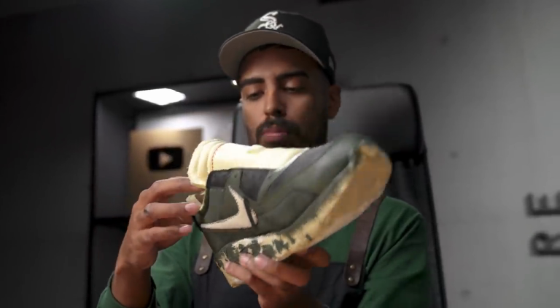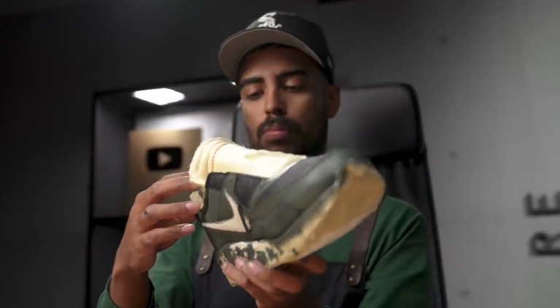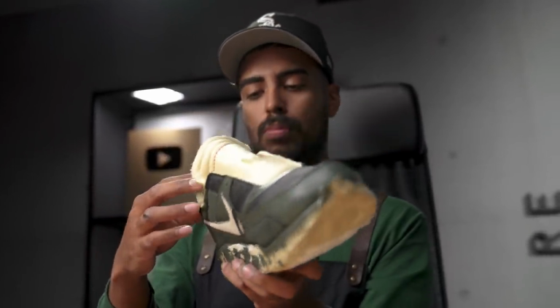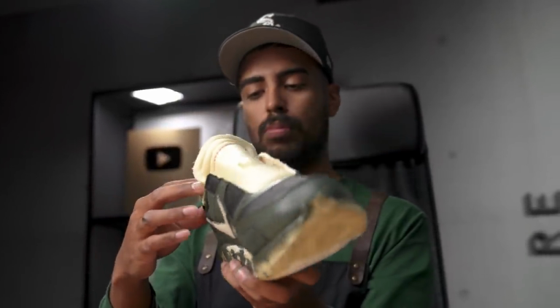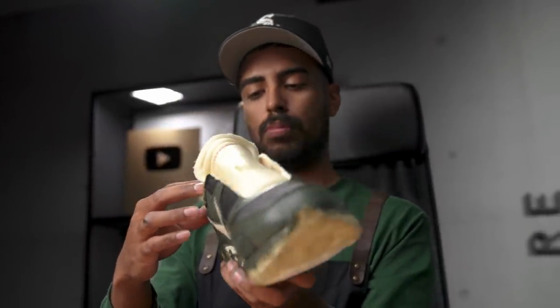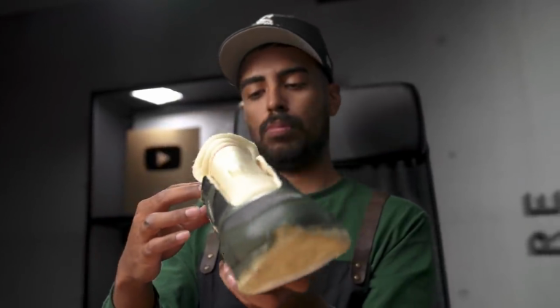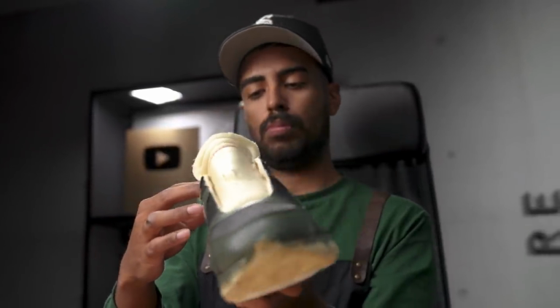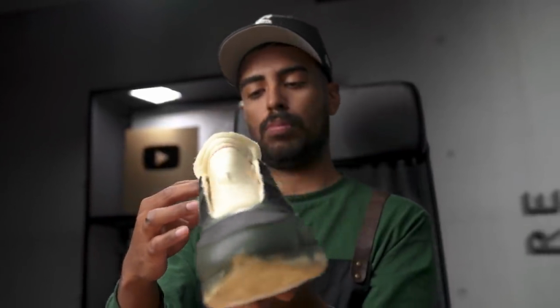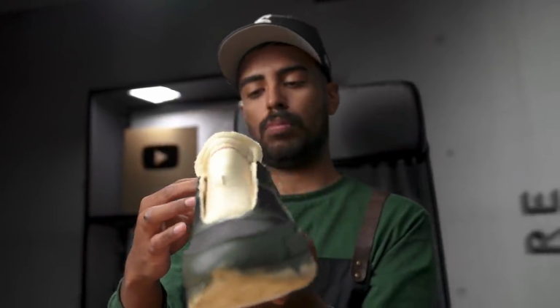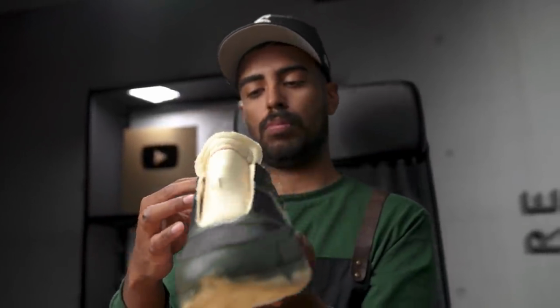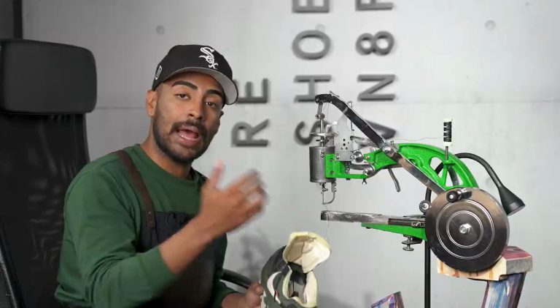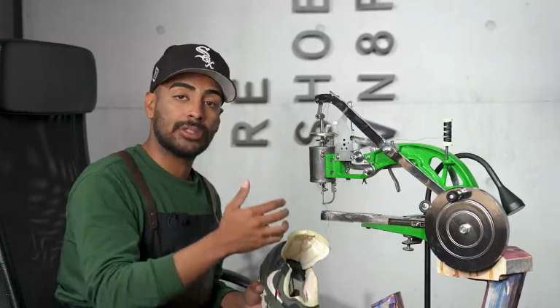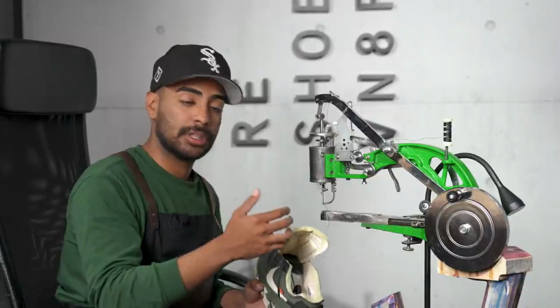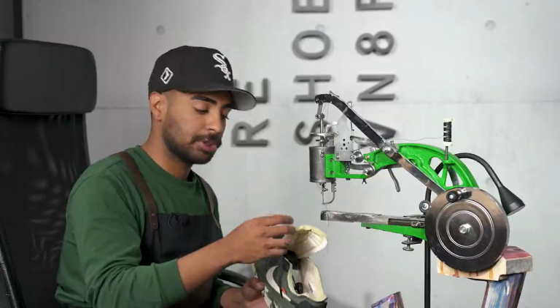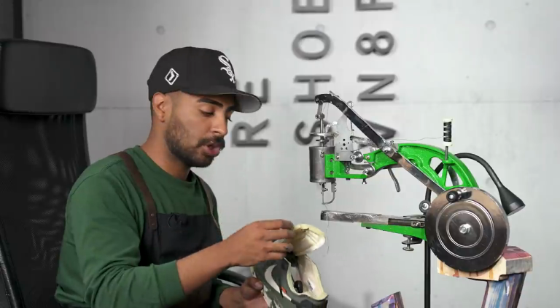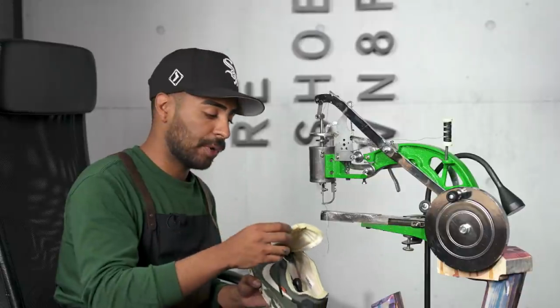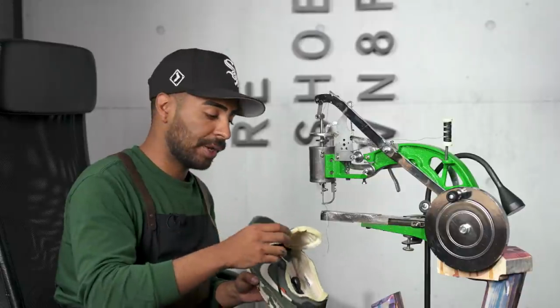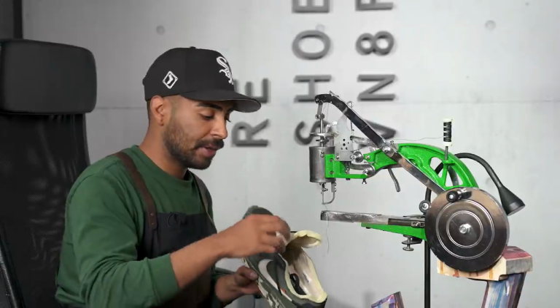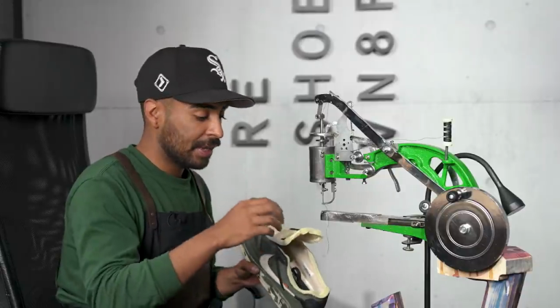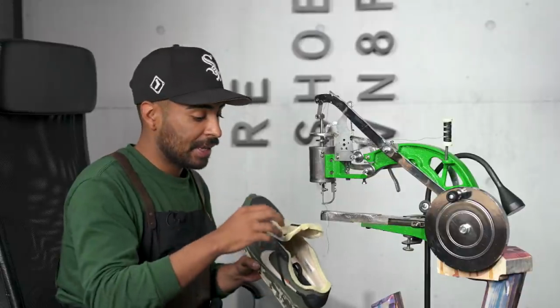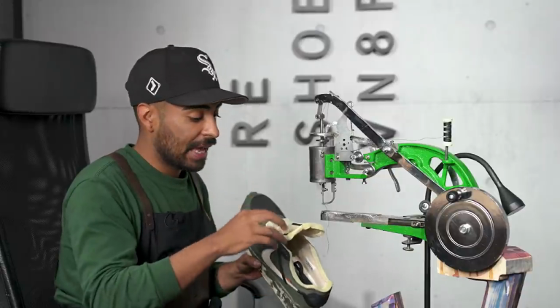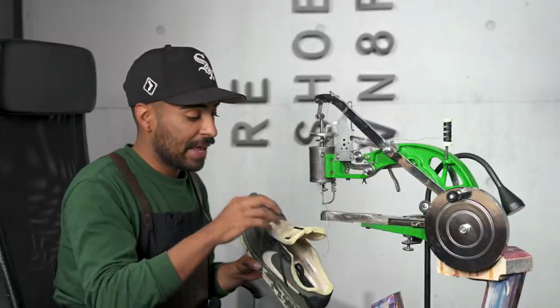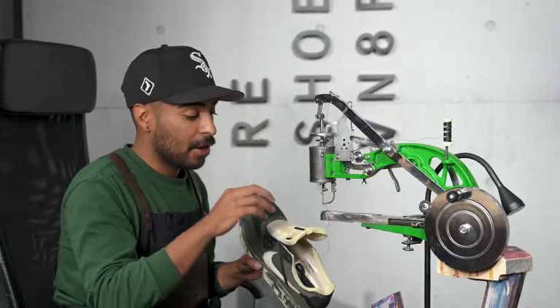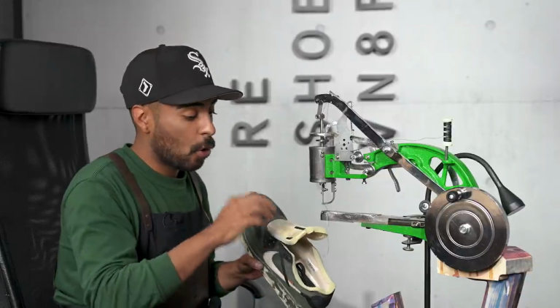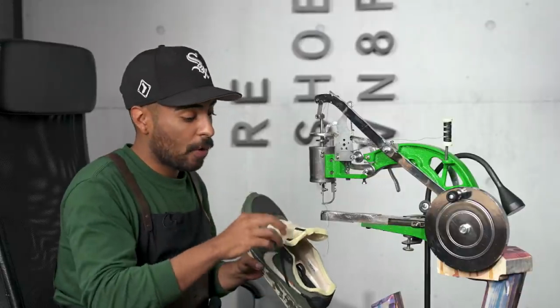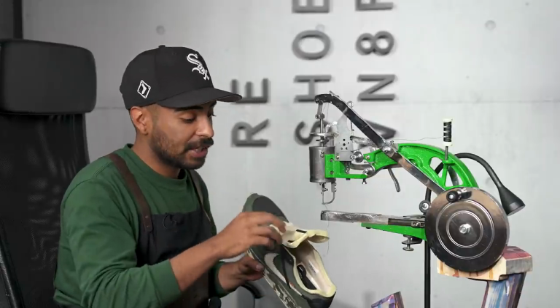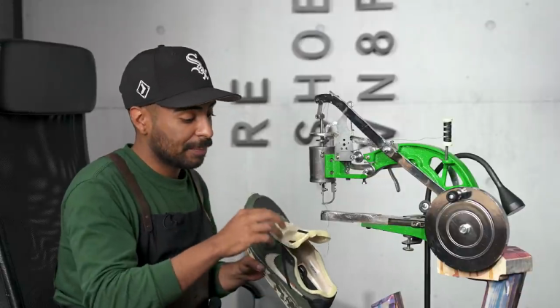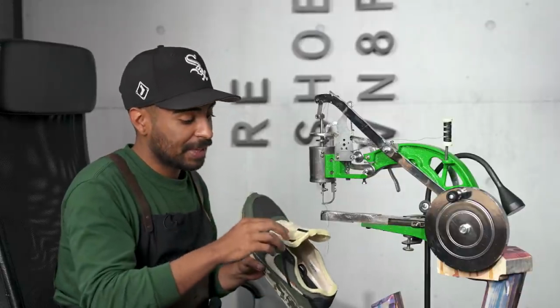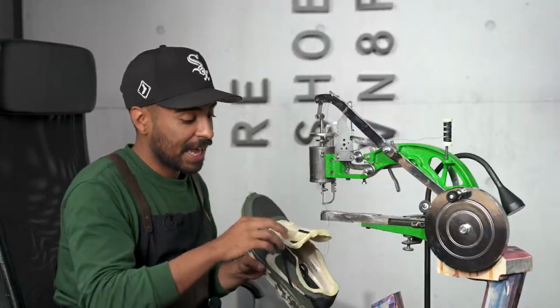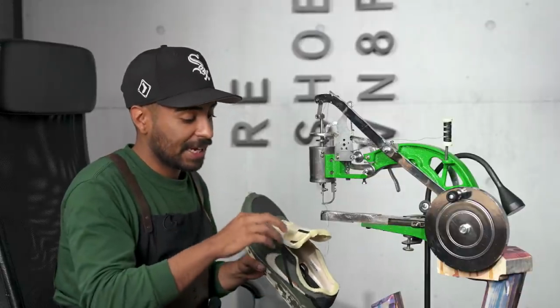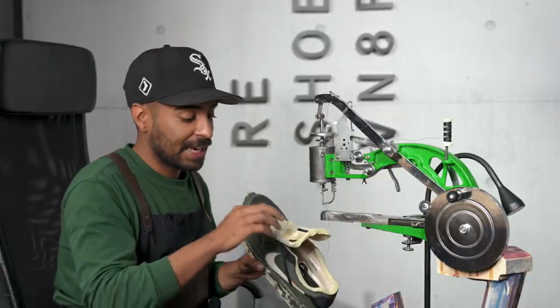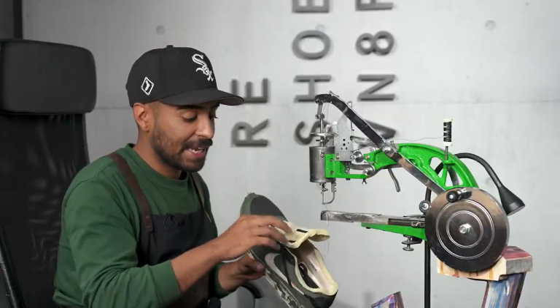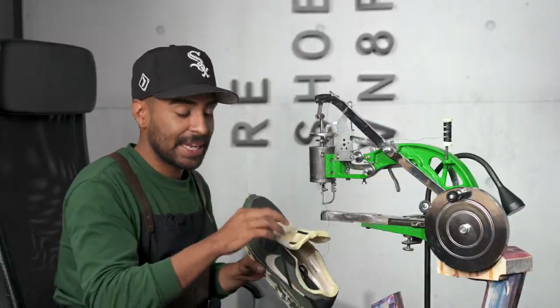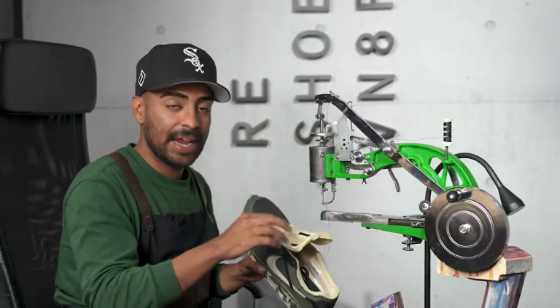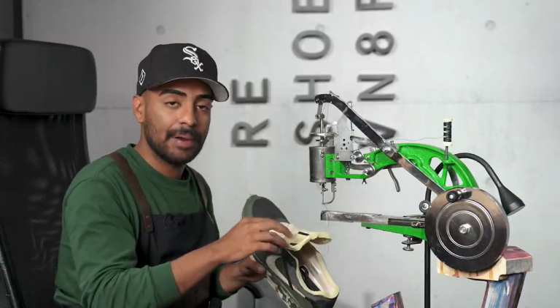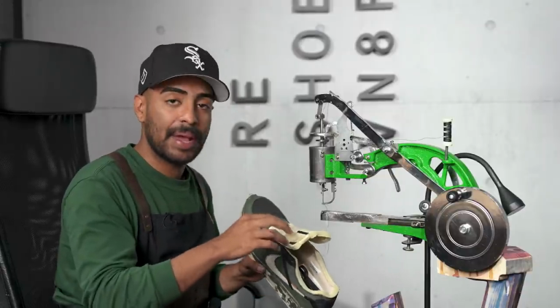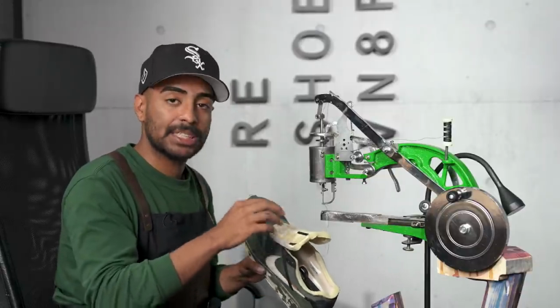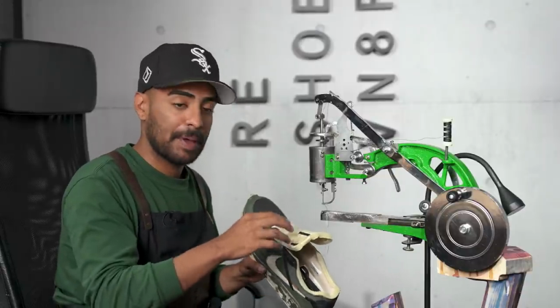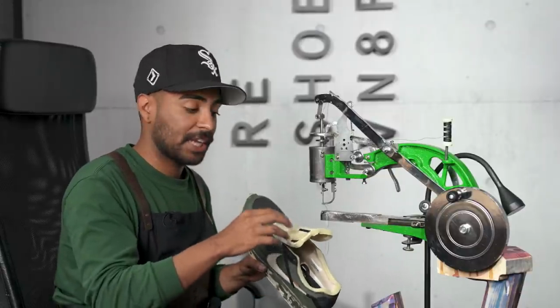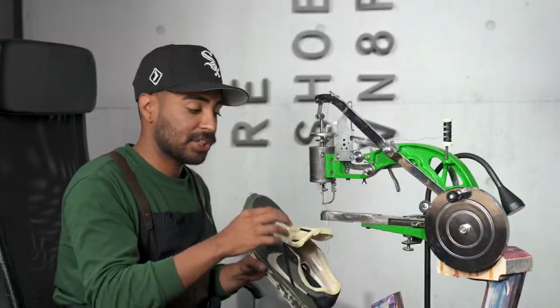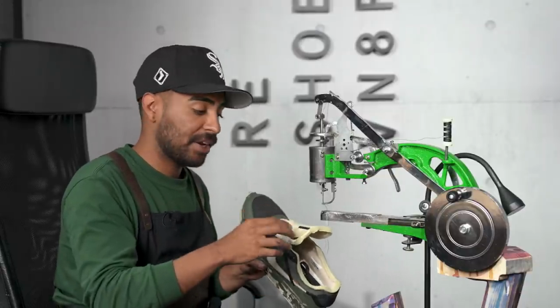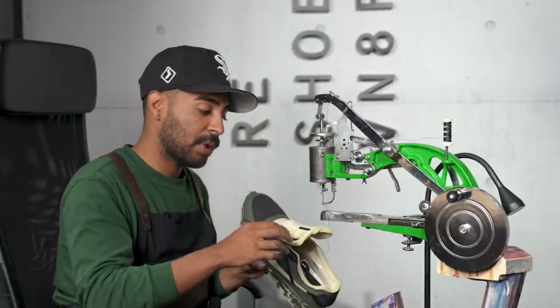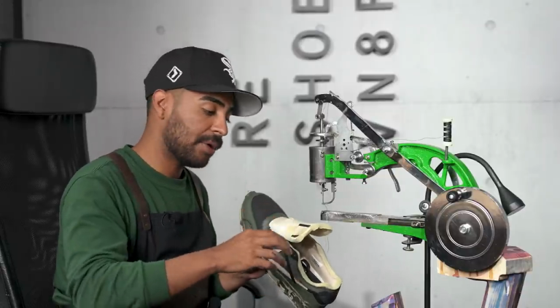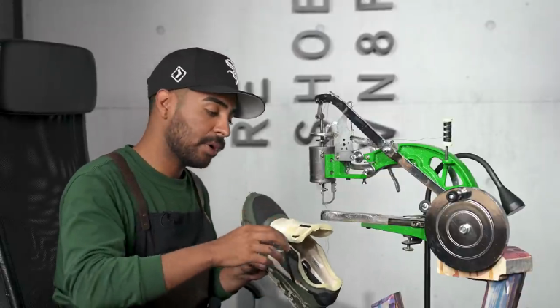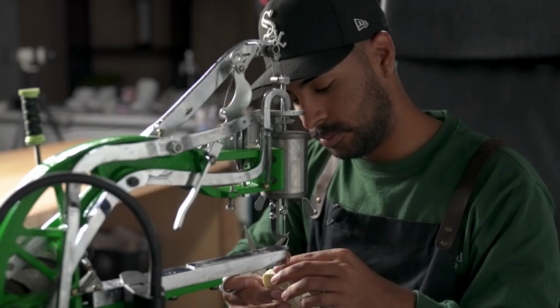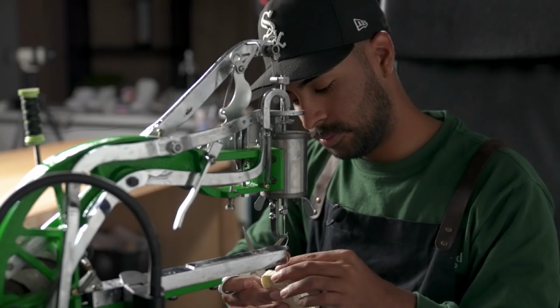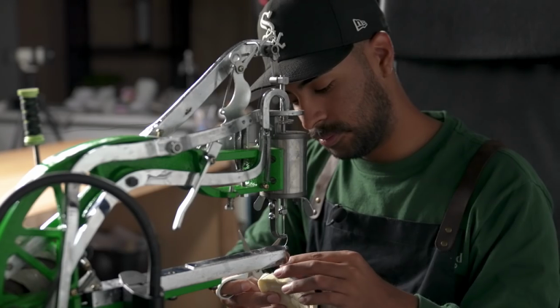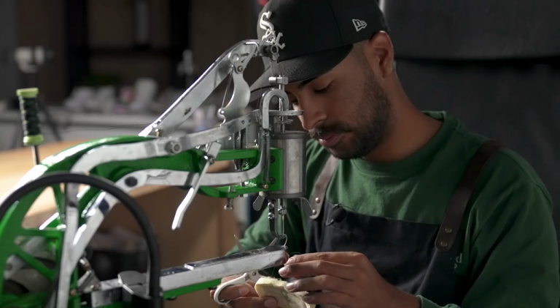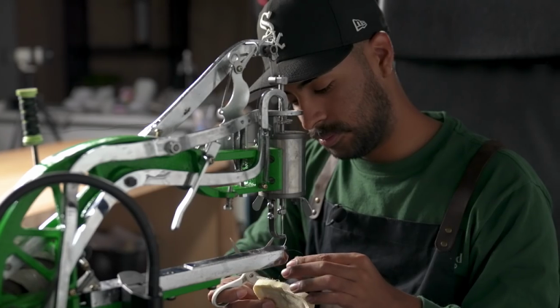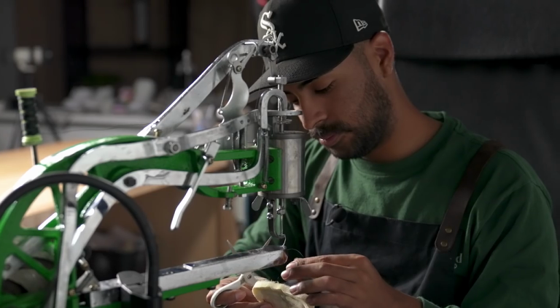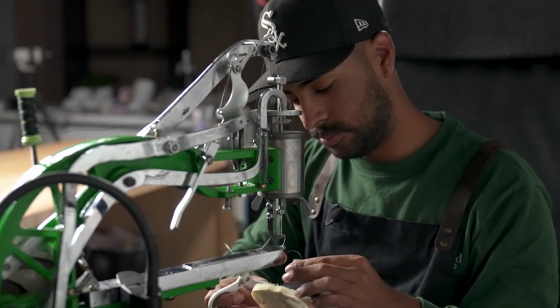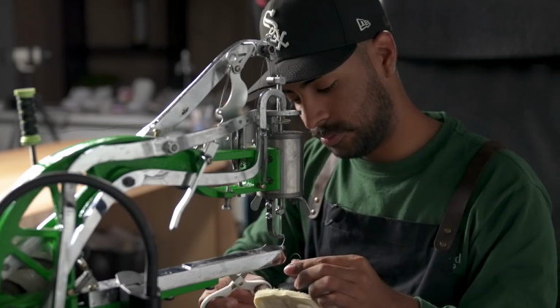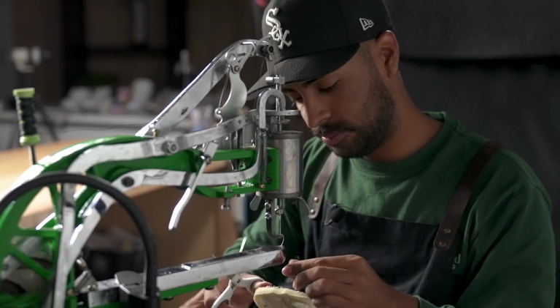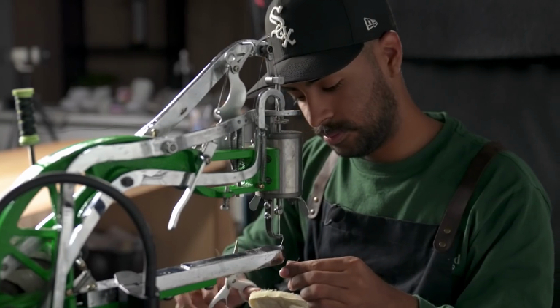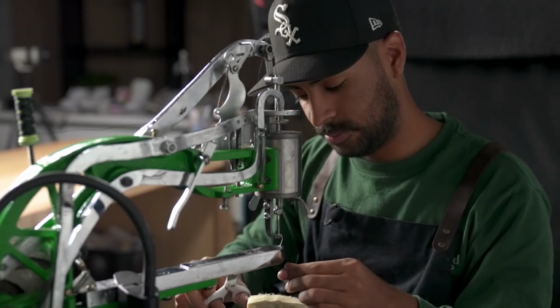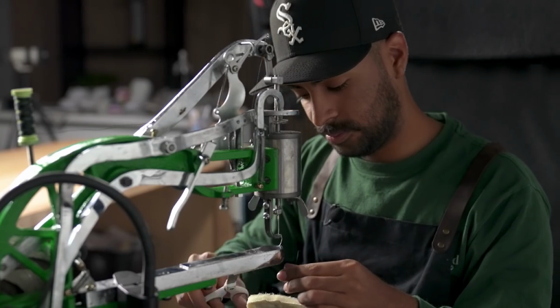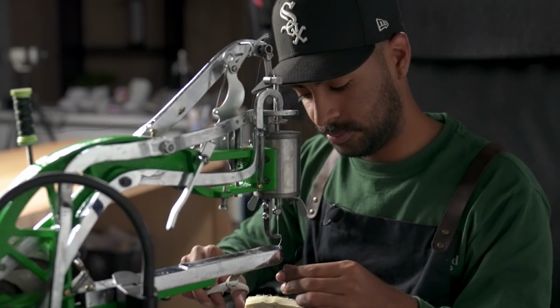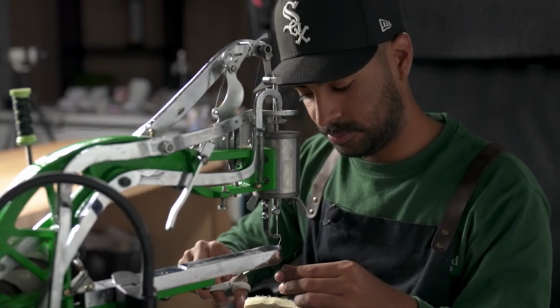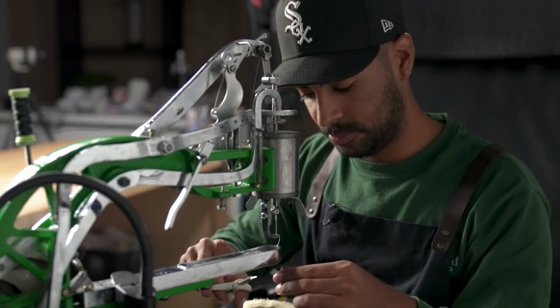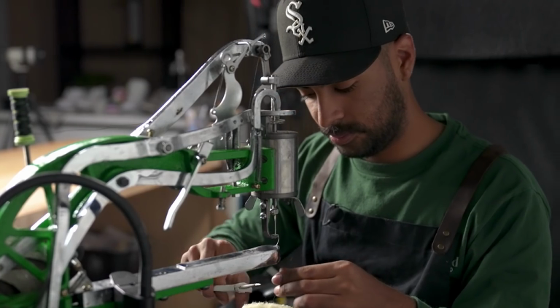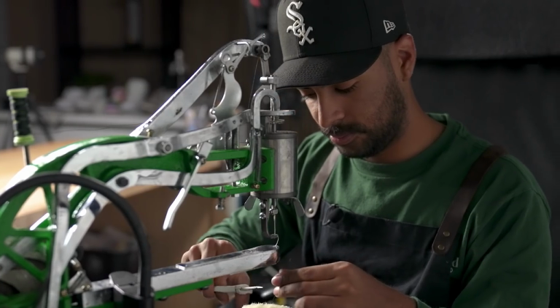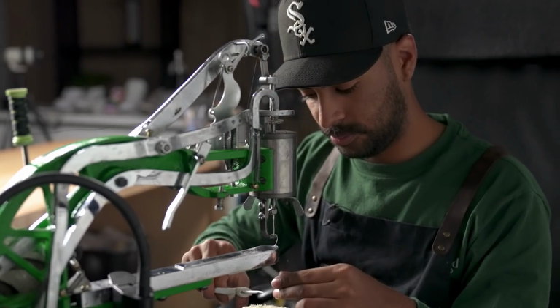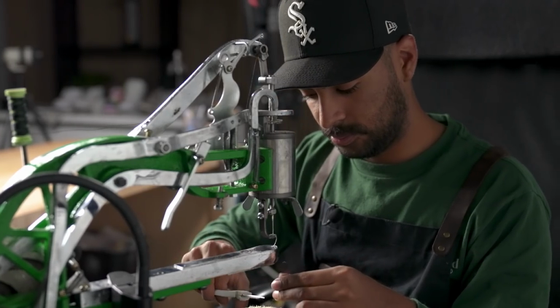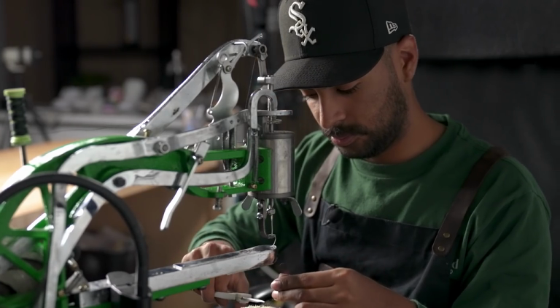Back piece is good to go, now onto some sewing. I had an orange and black Nike Air Max patch laying around — we're going to sew it onto the shoe using a patcher.